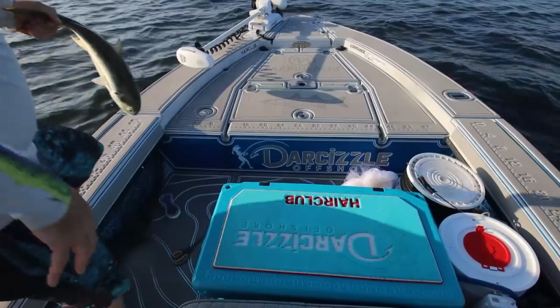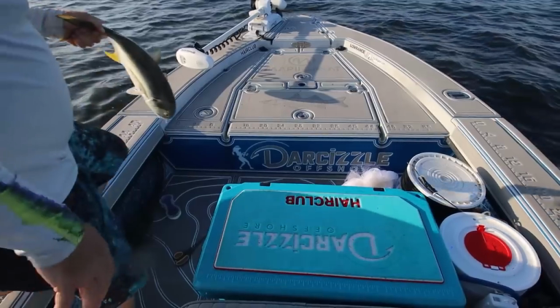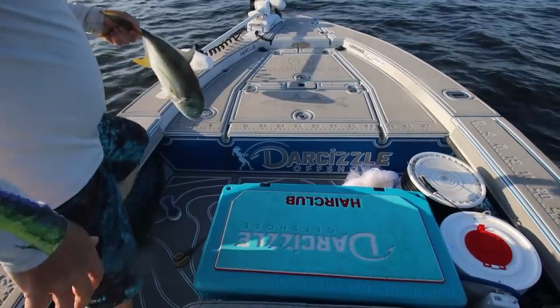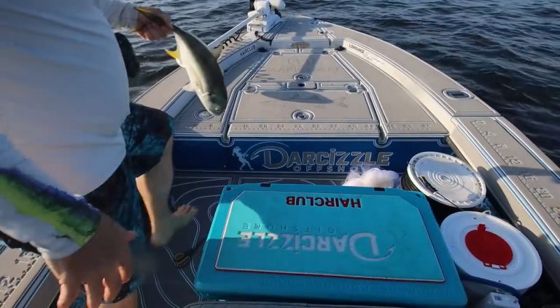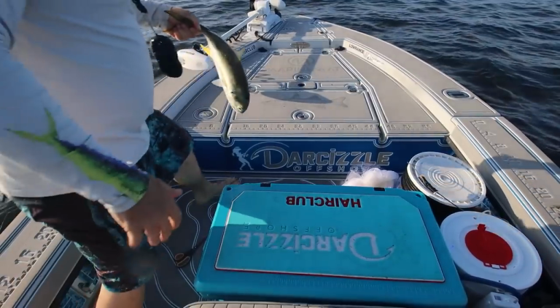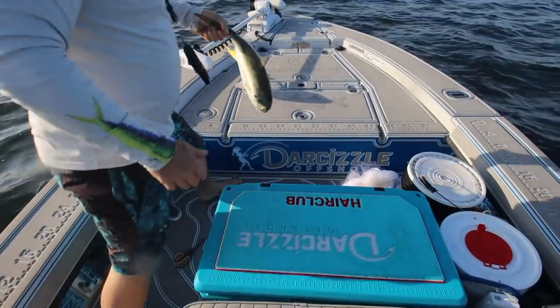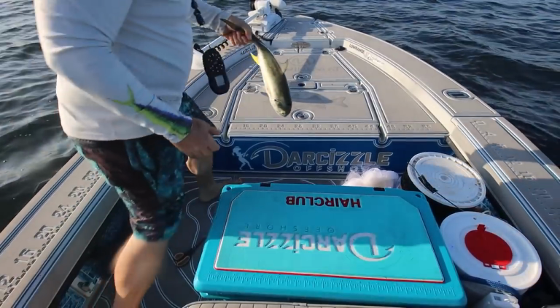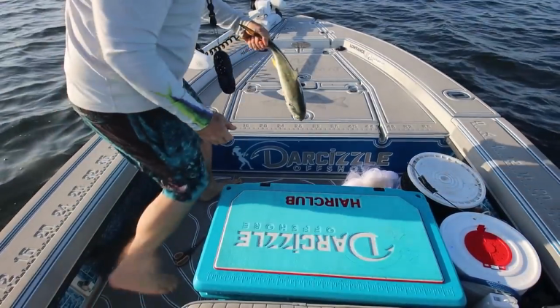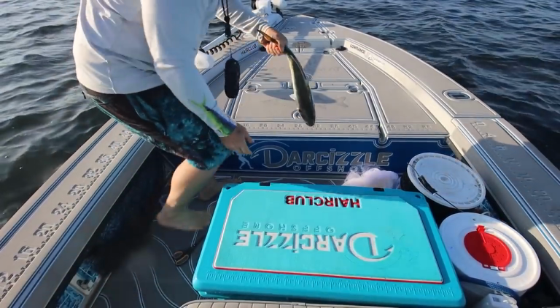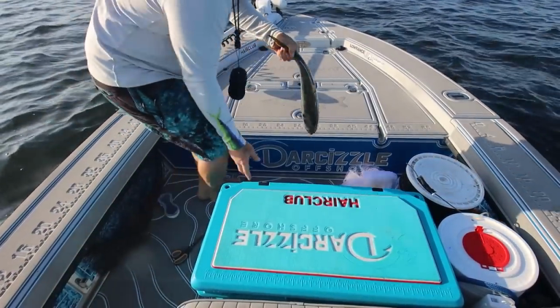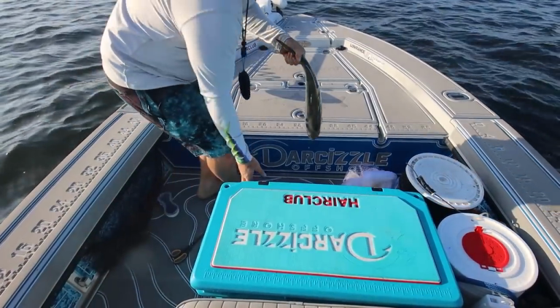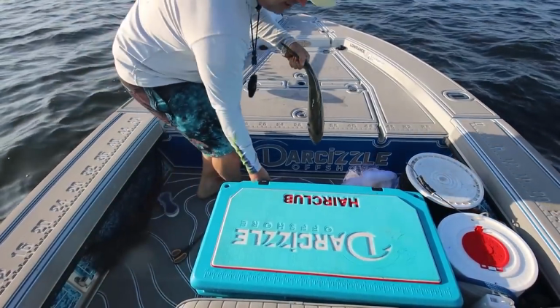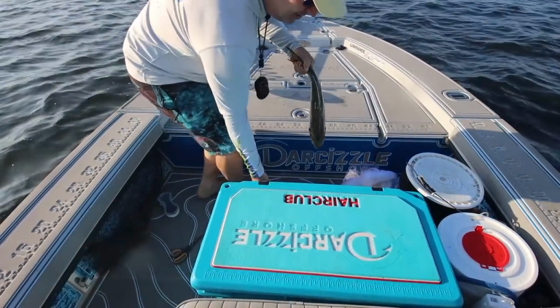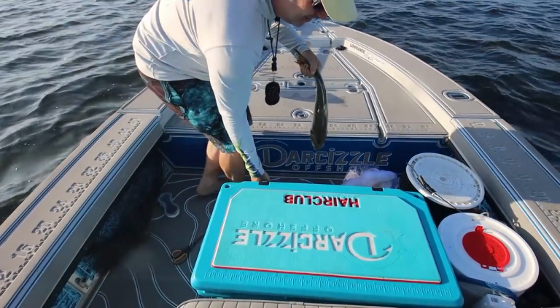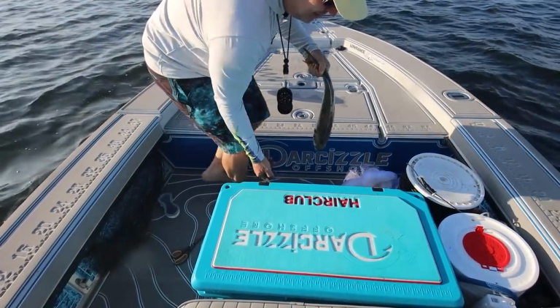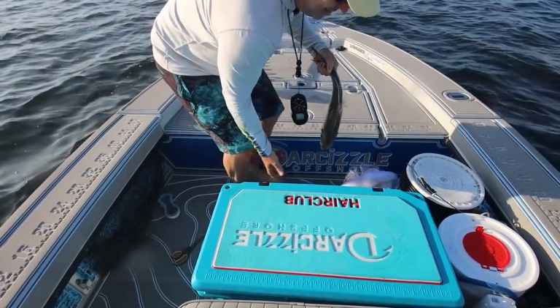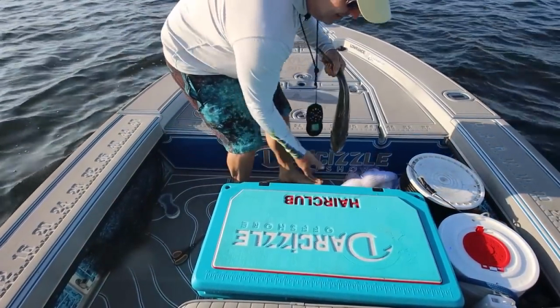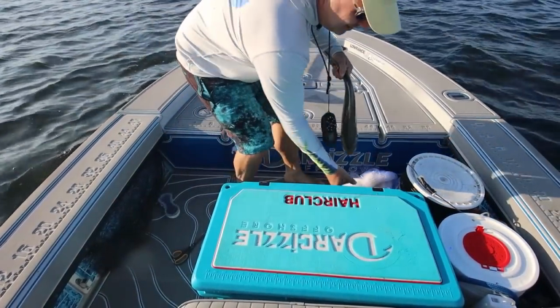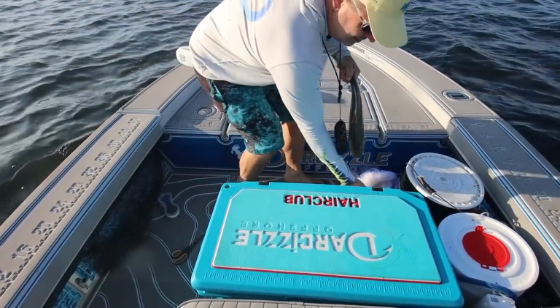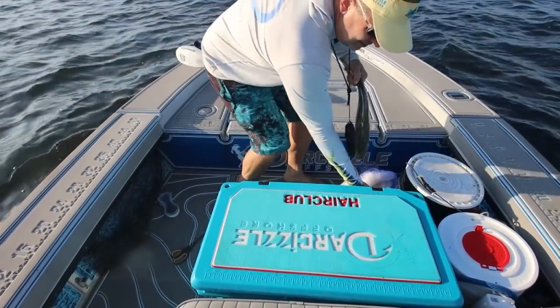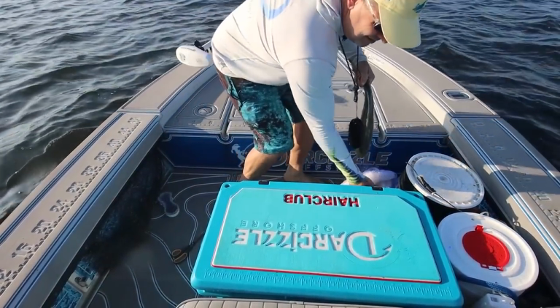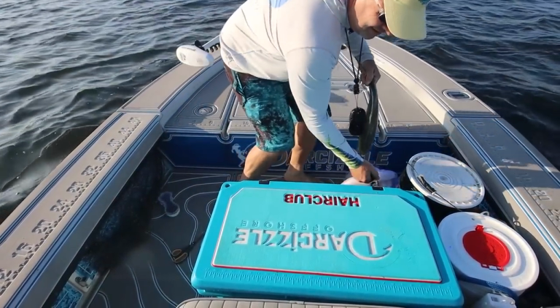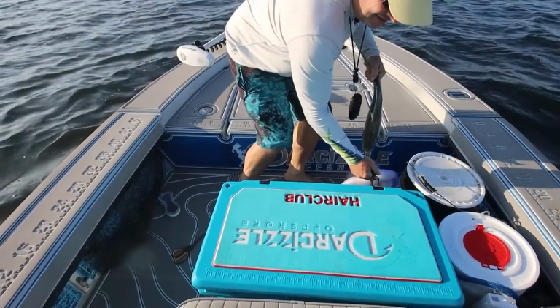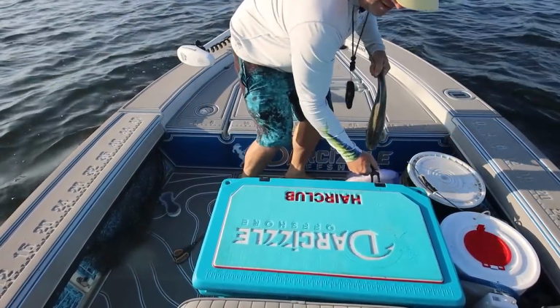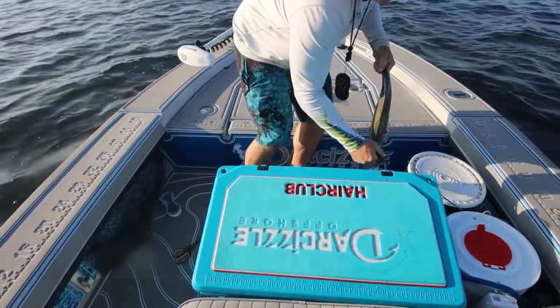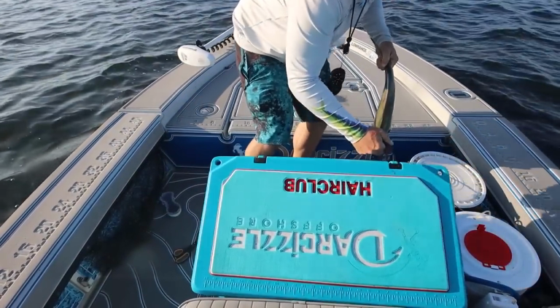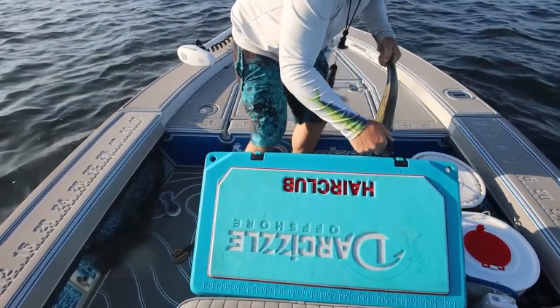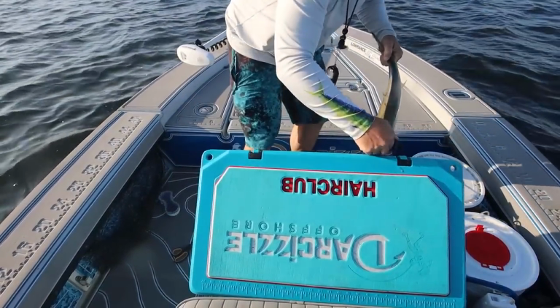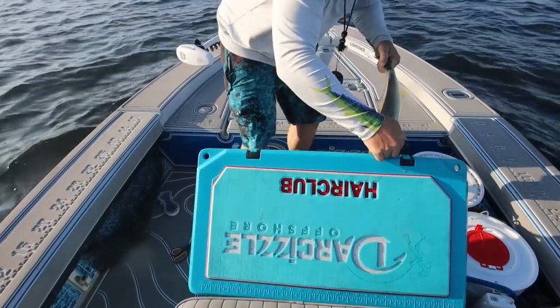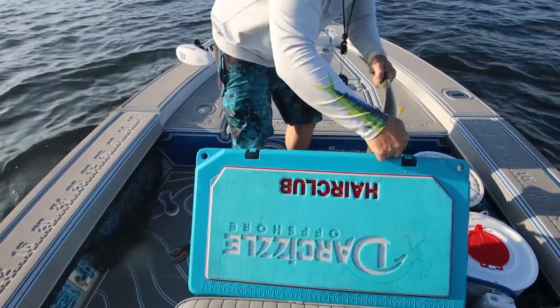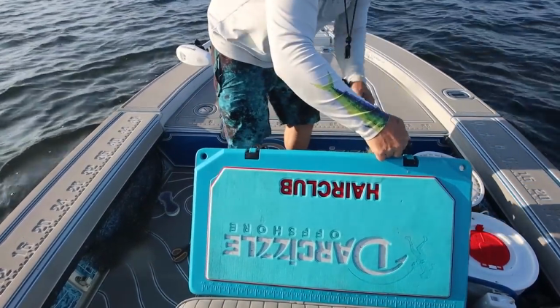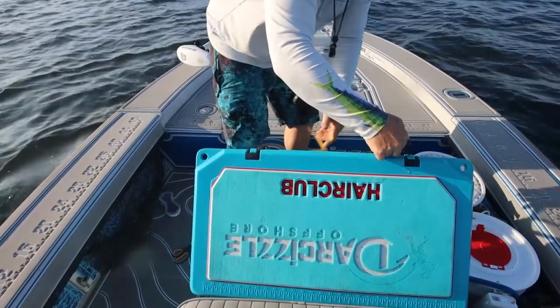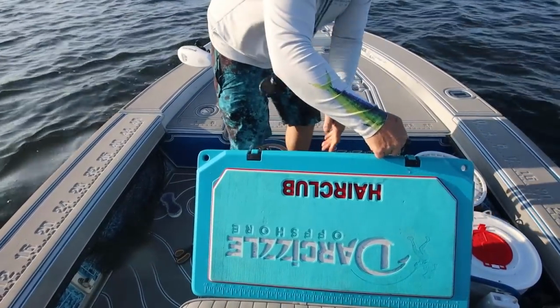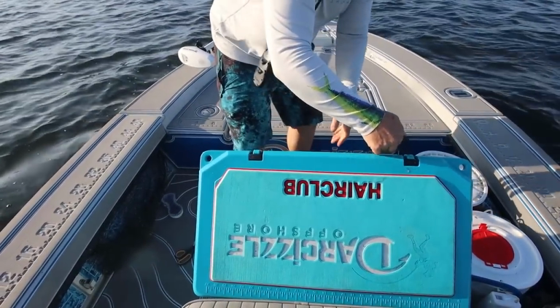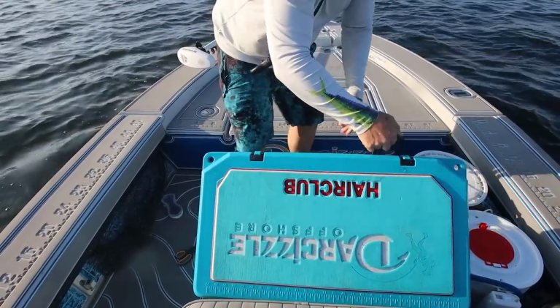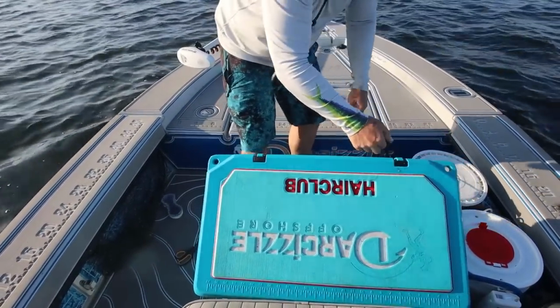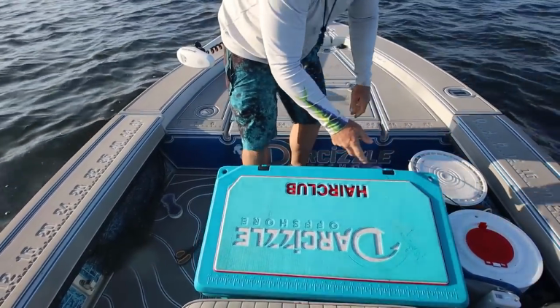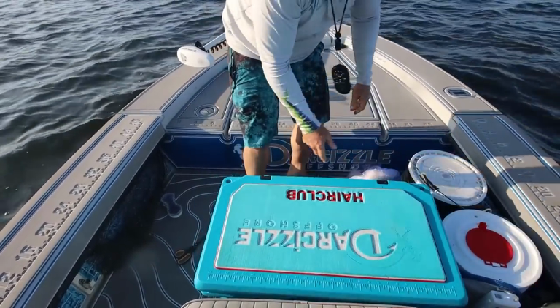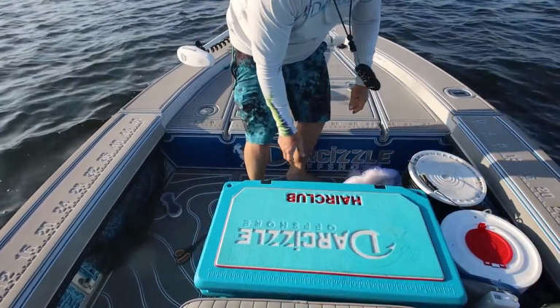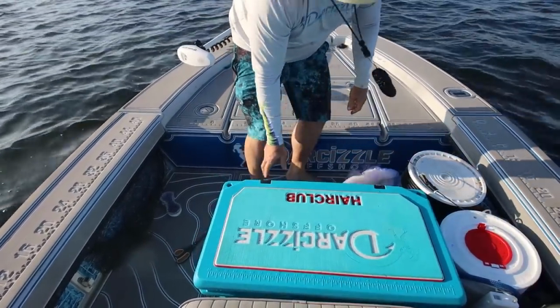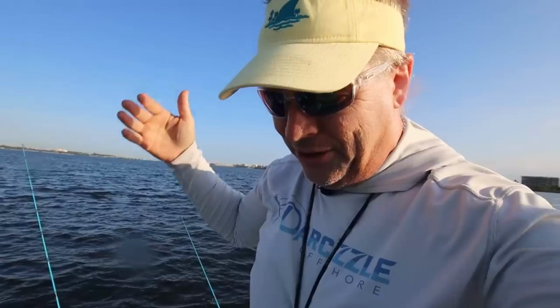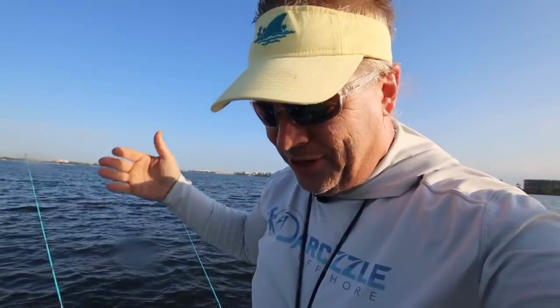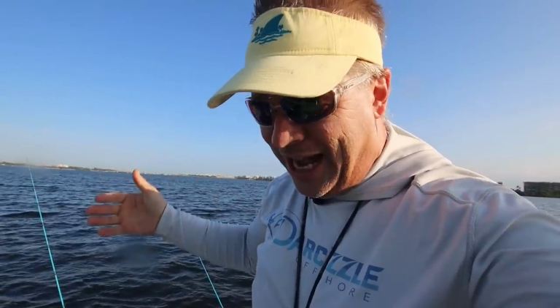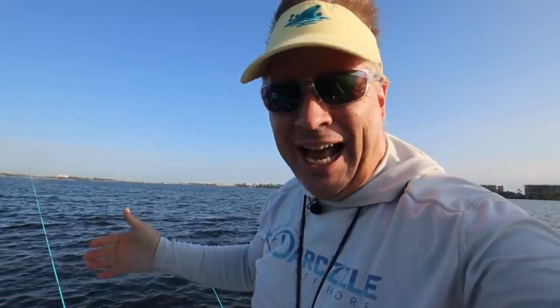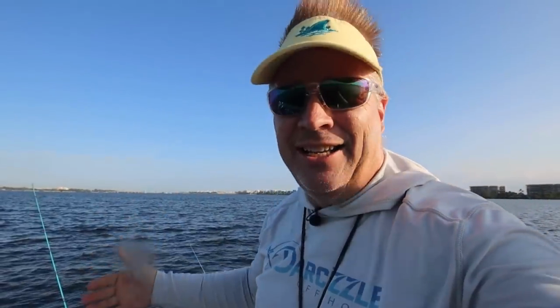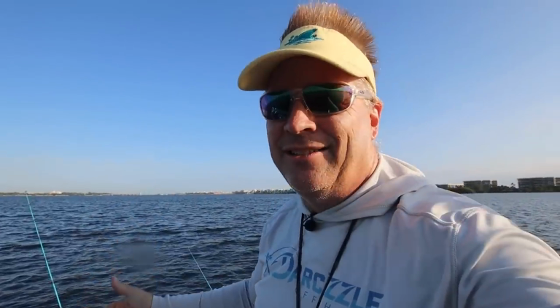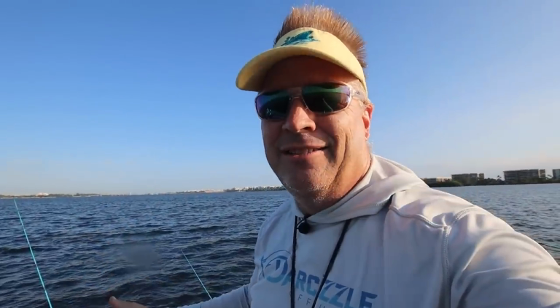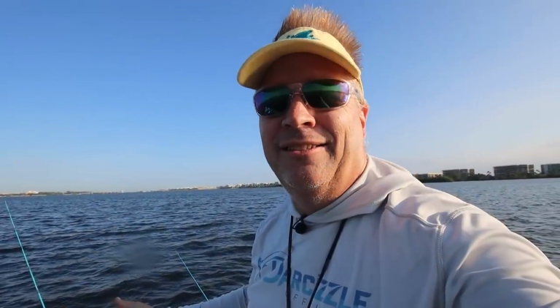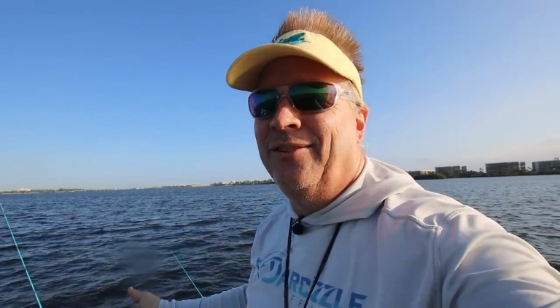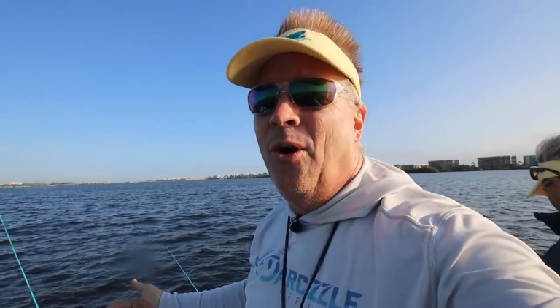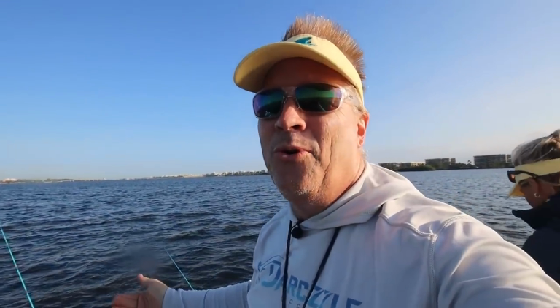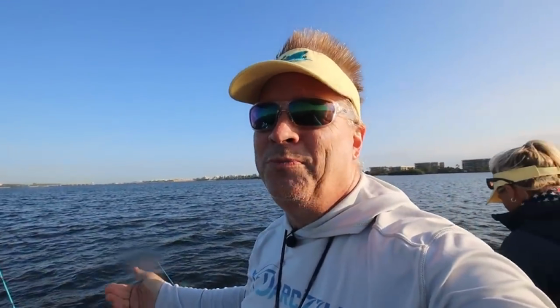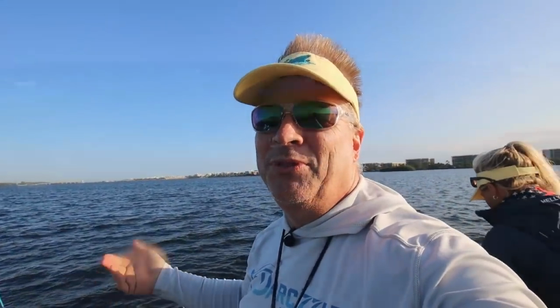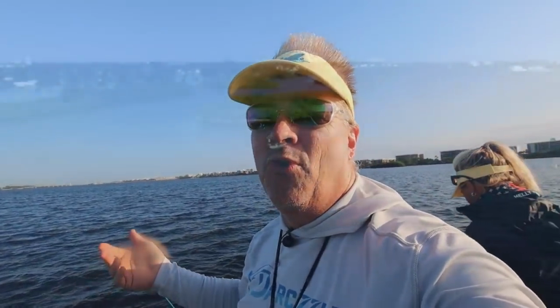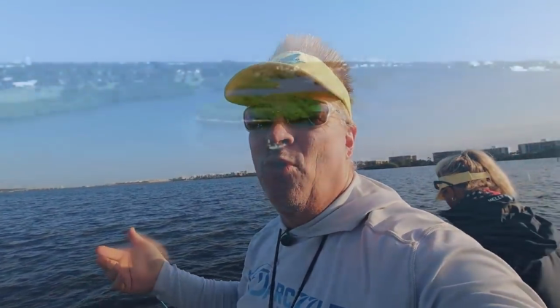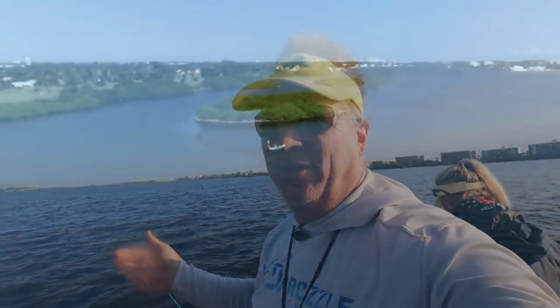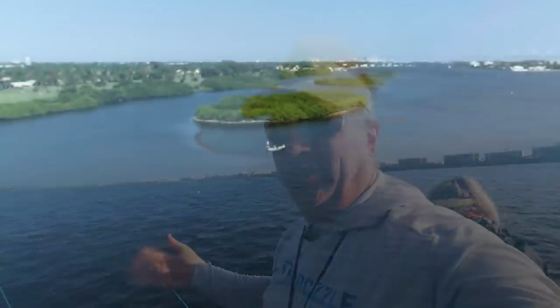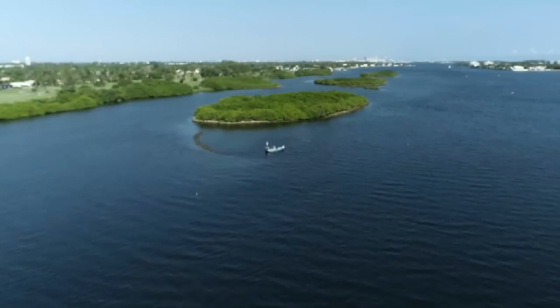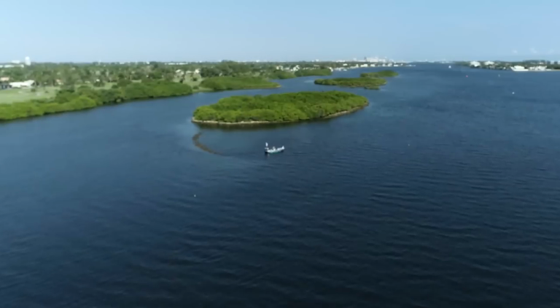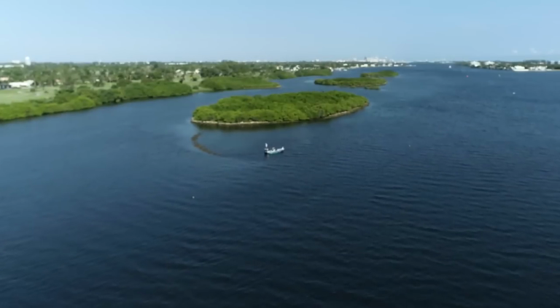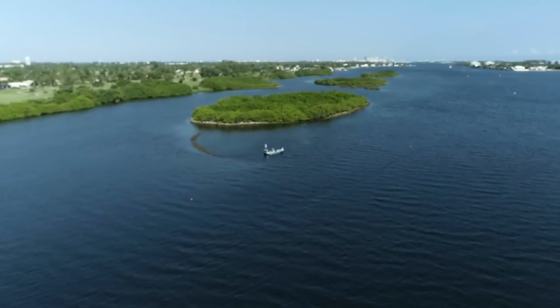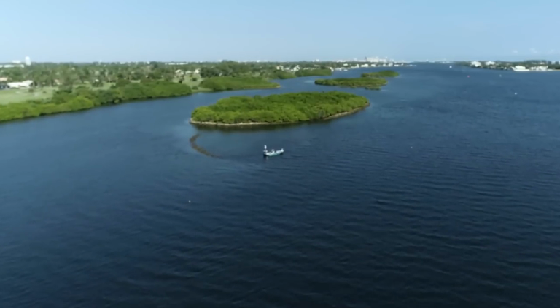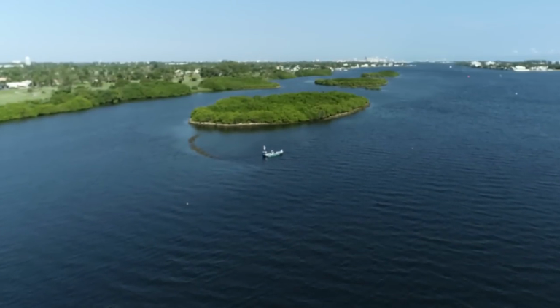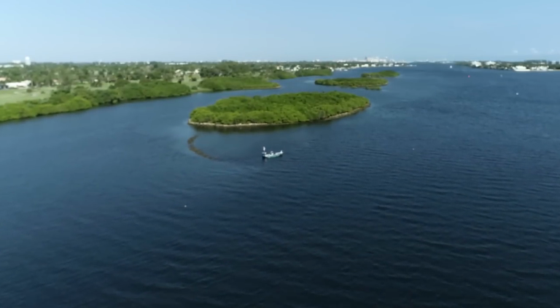We're just trolling to another spot in the no wake zone, like we always tell you guys. Always be trolling.